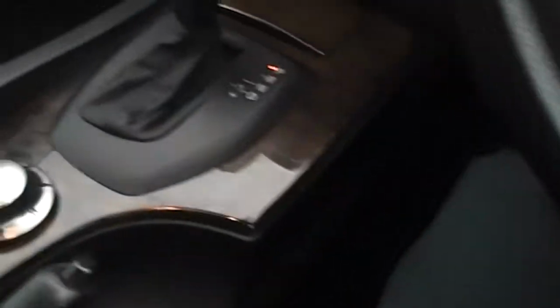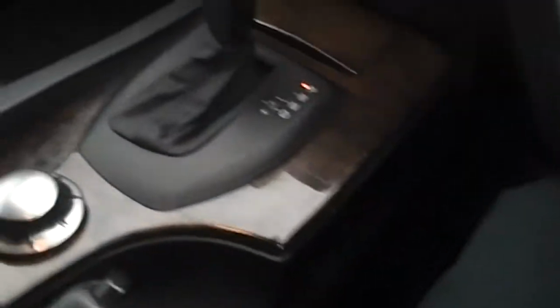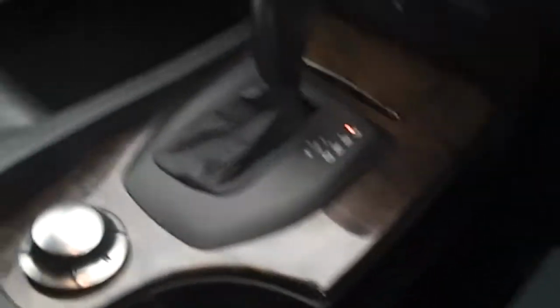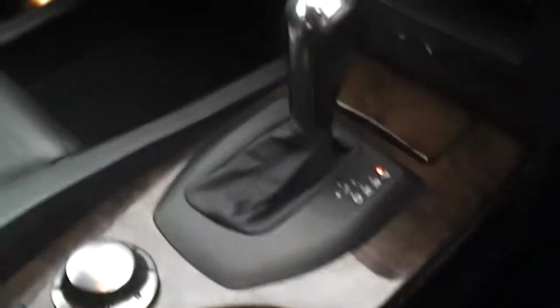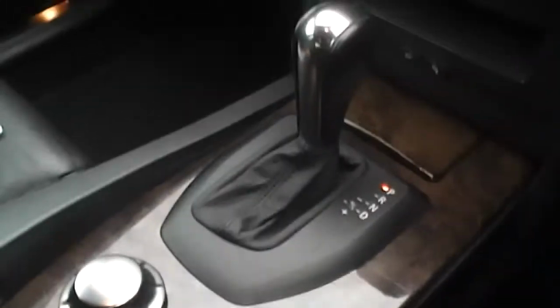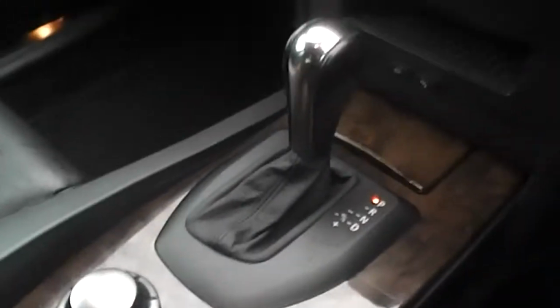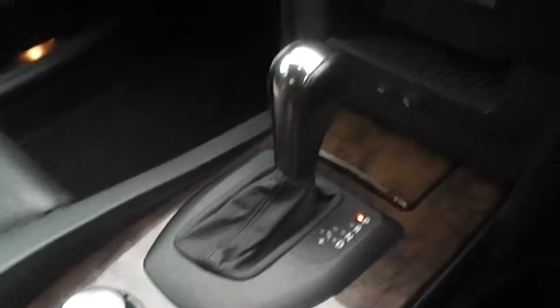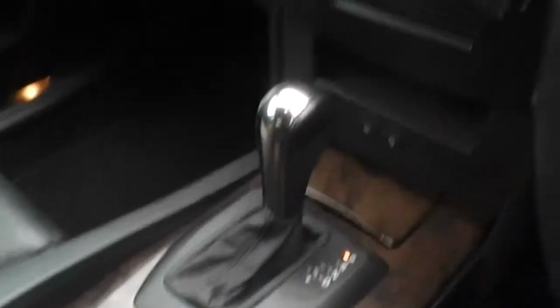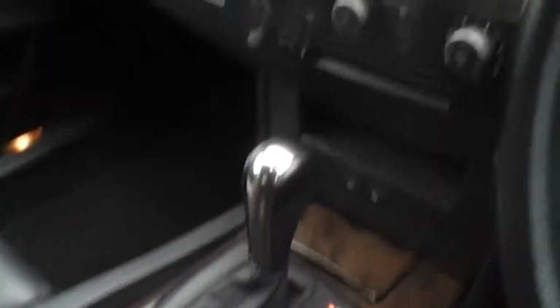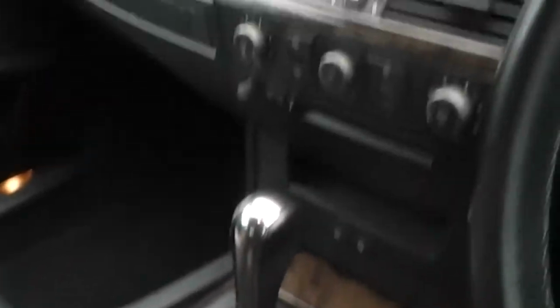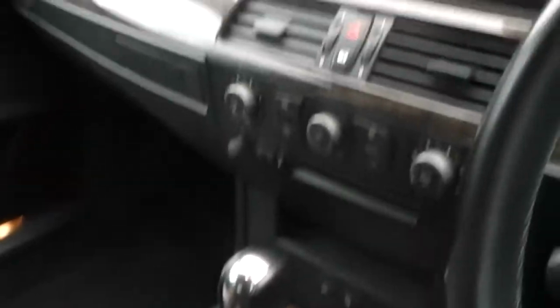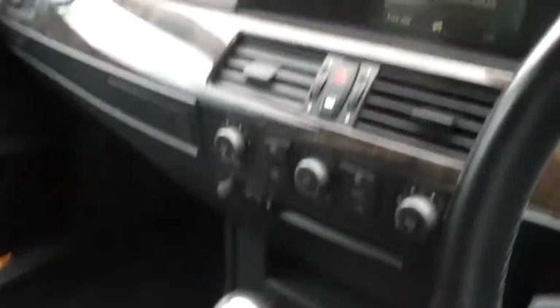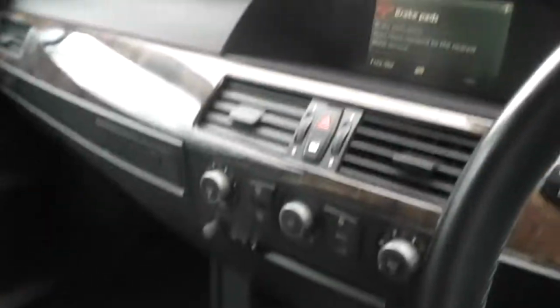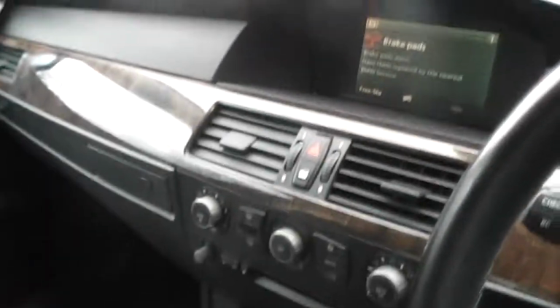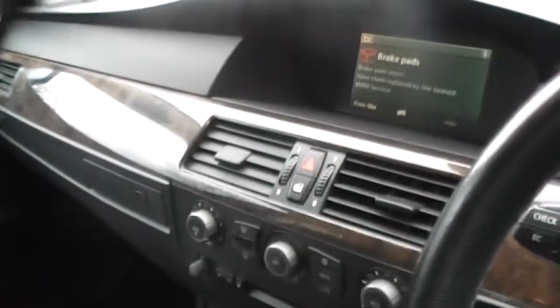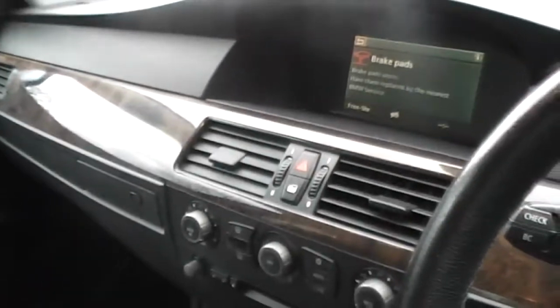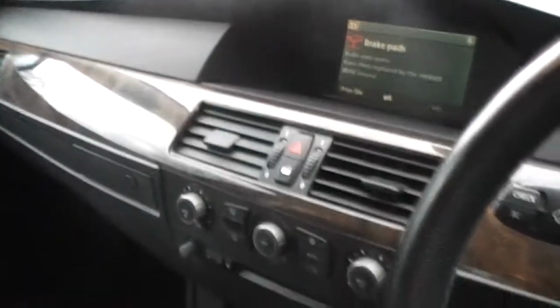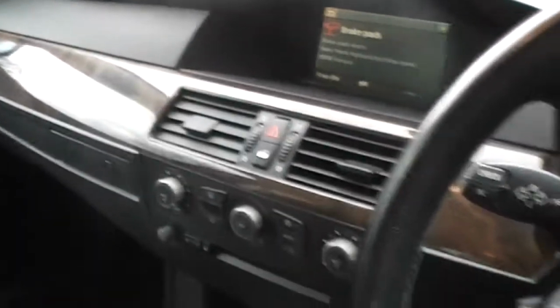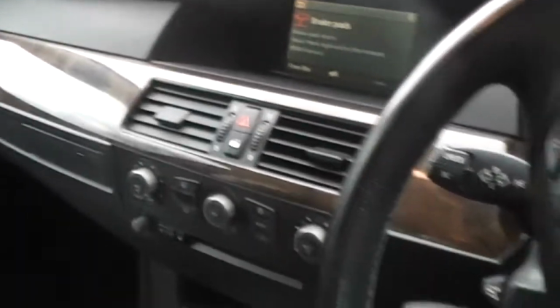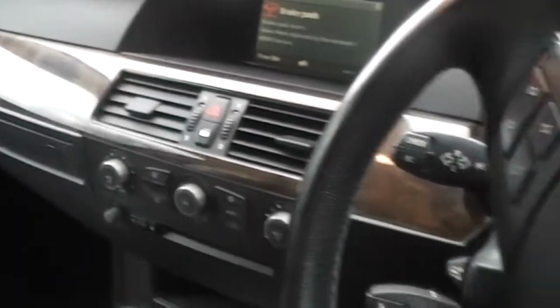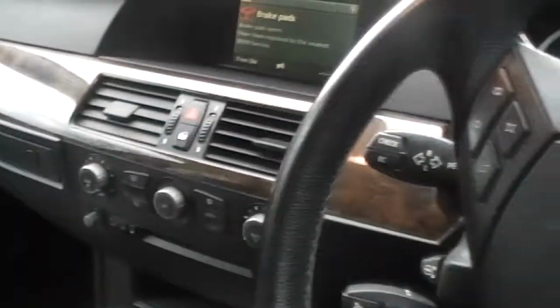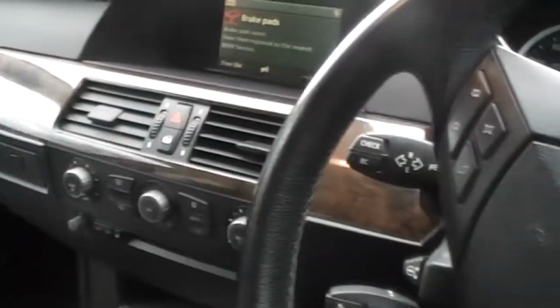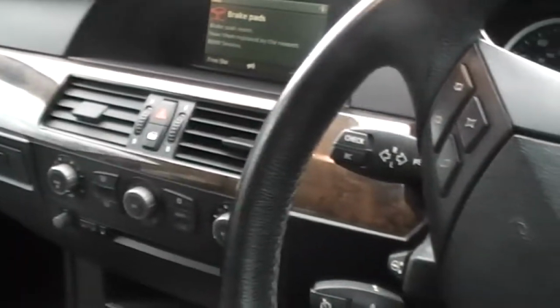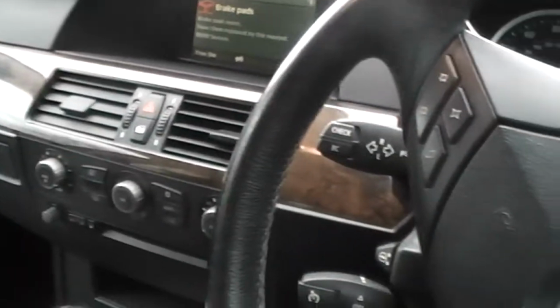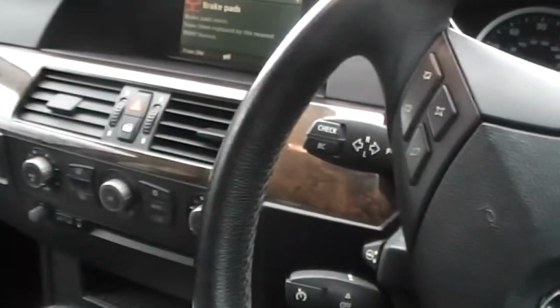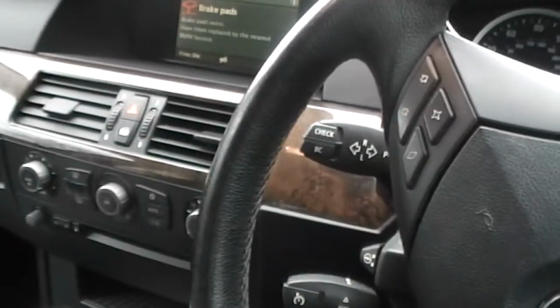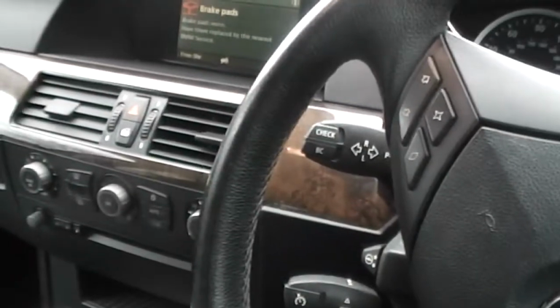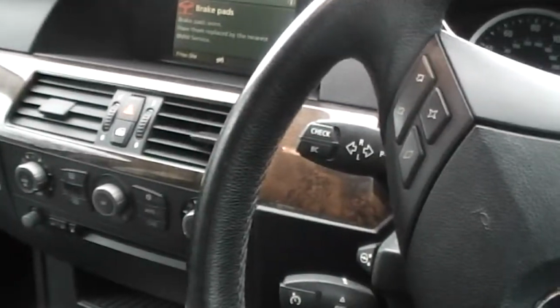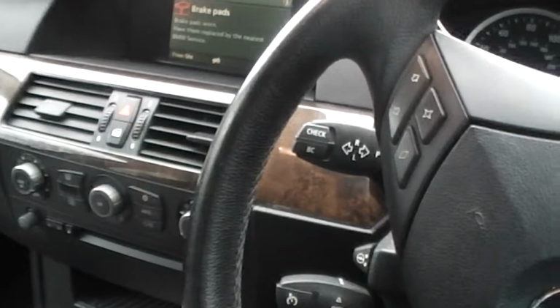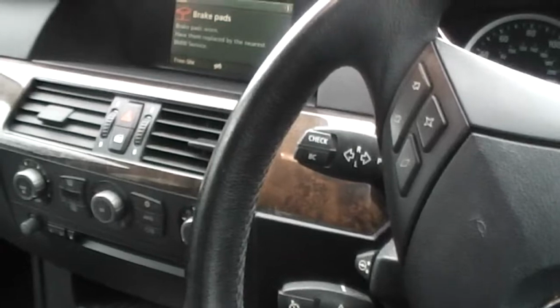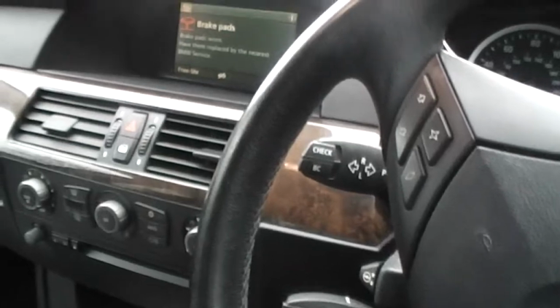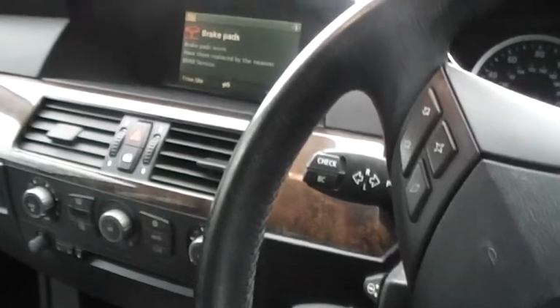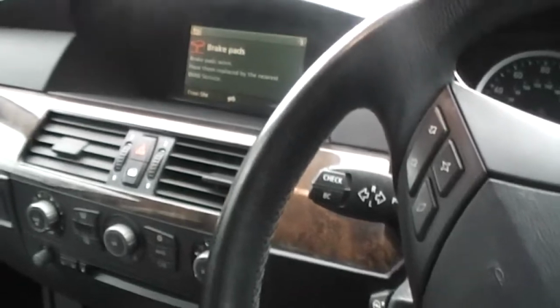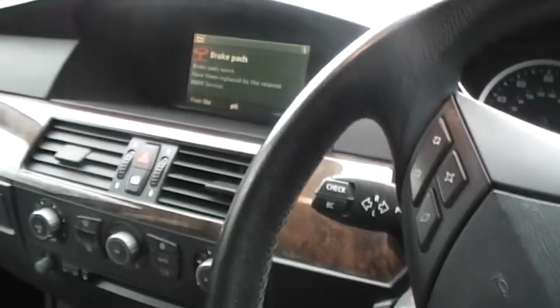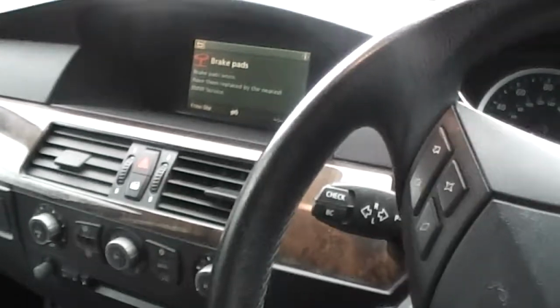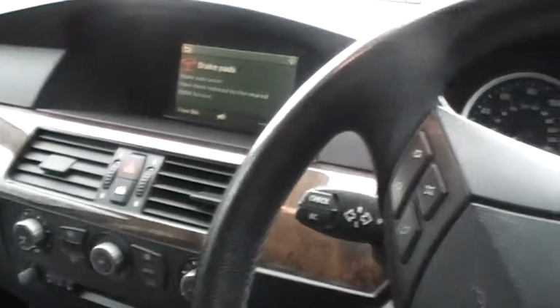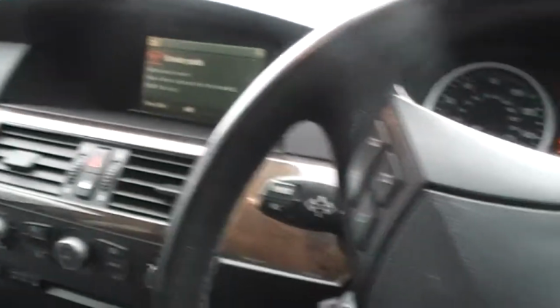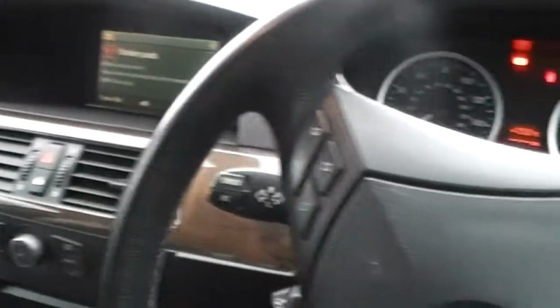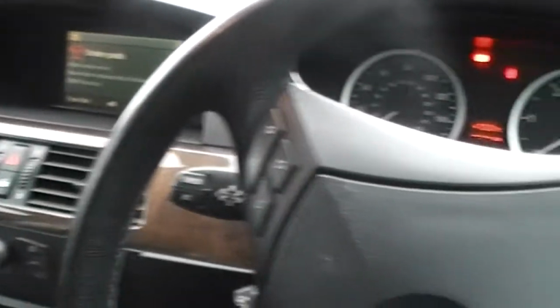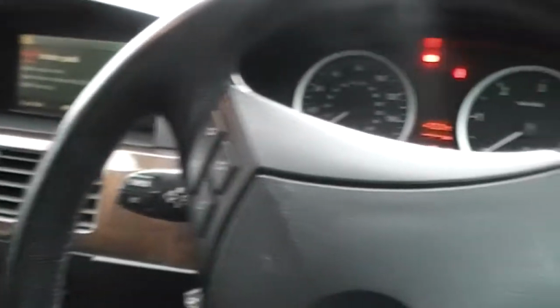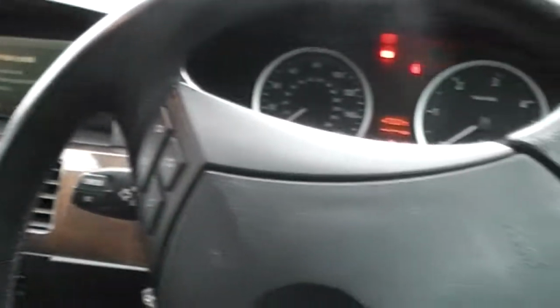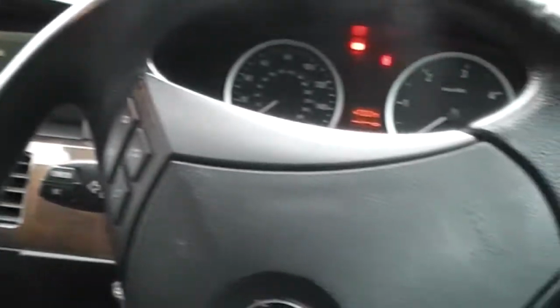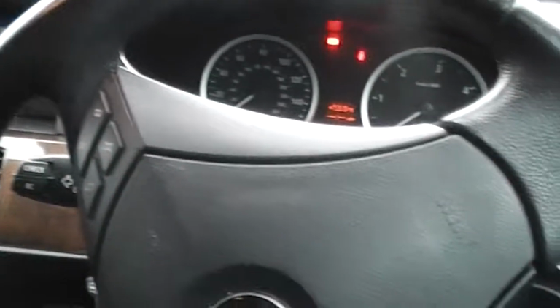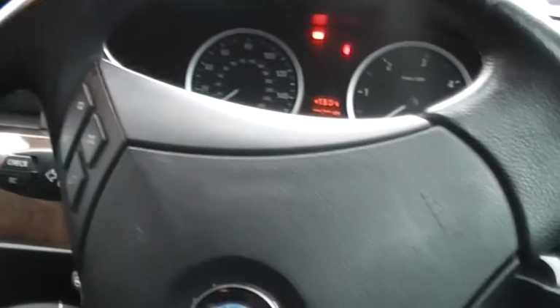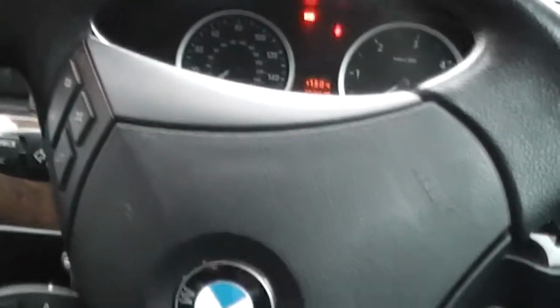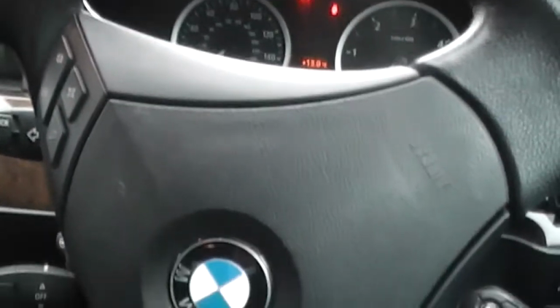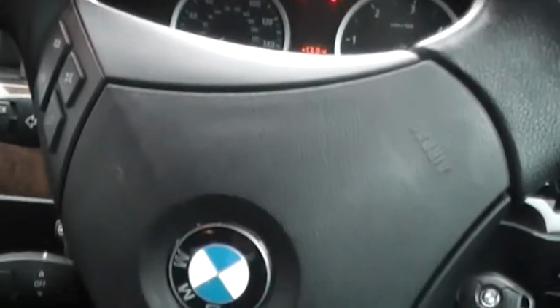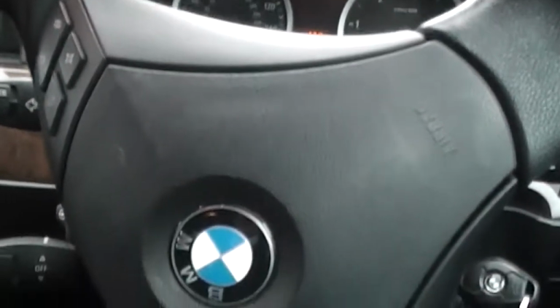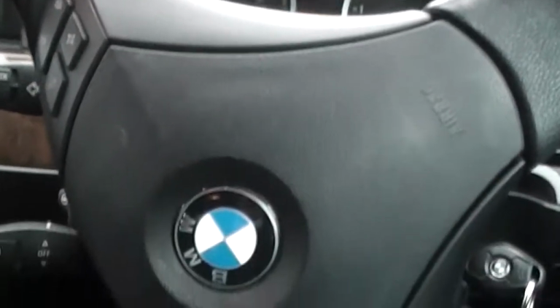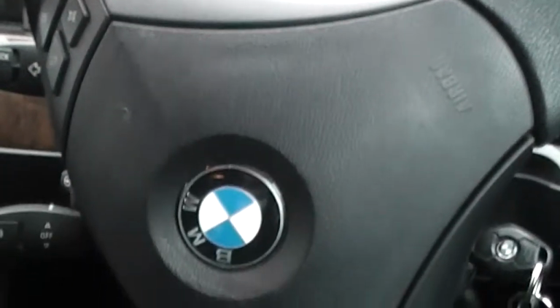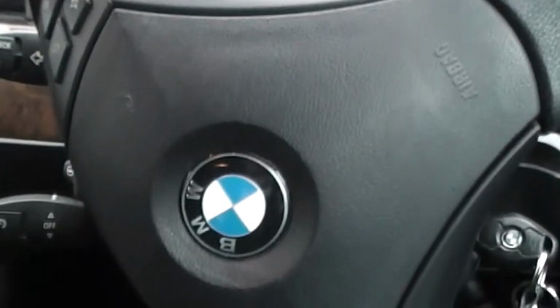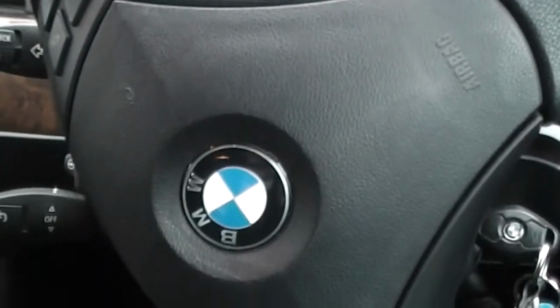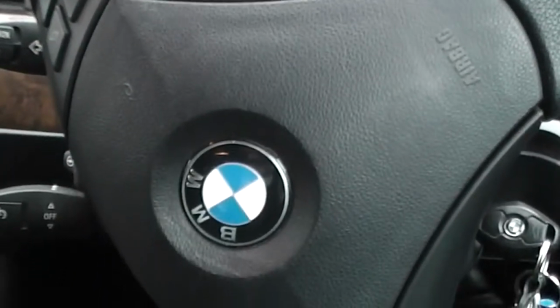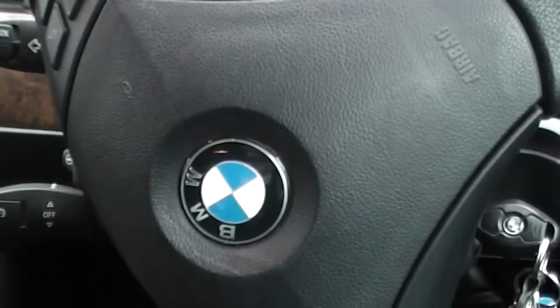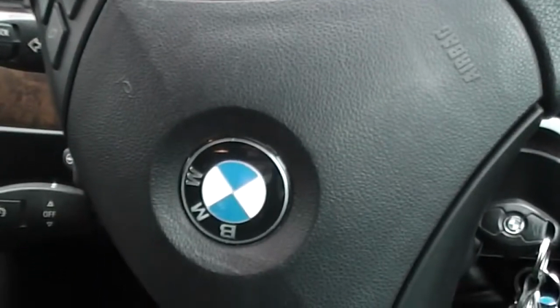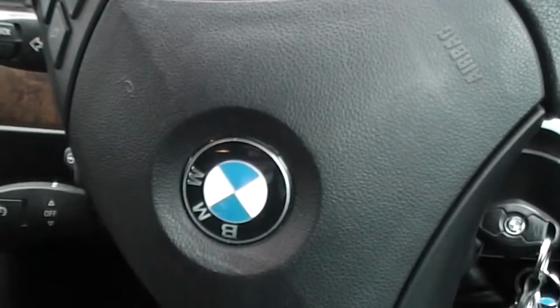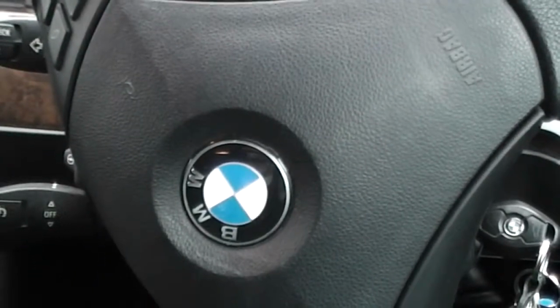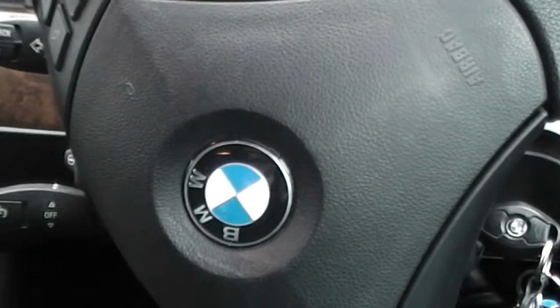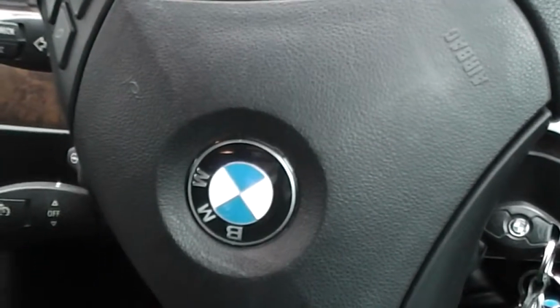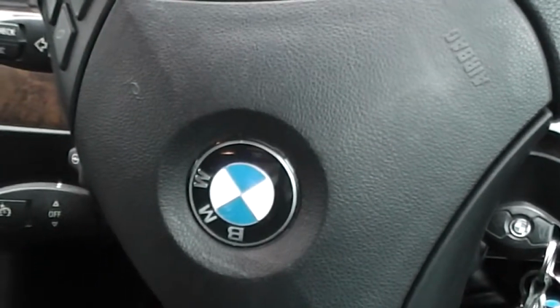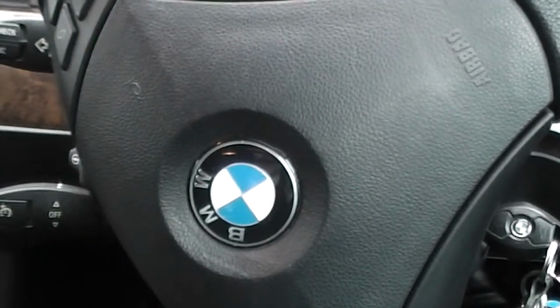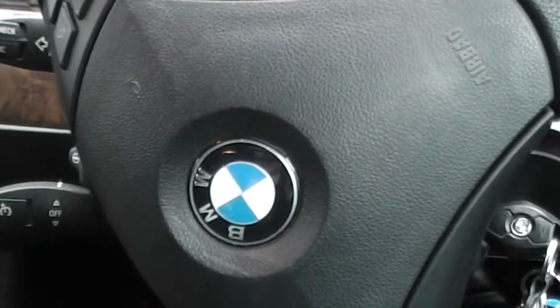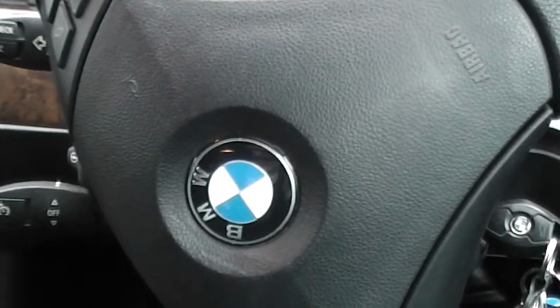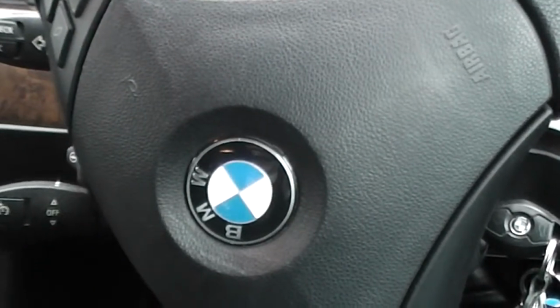There we go — that is the BMW 530 diesel. Overall, not a bad car at all.